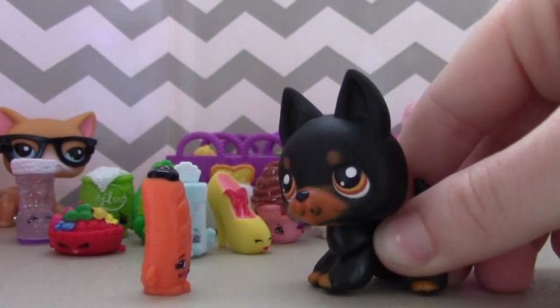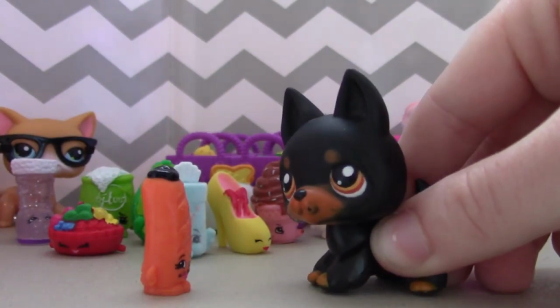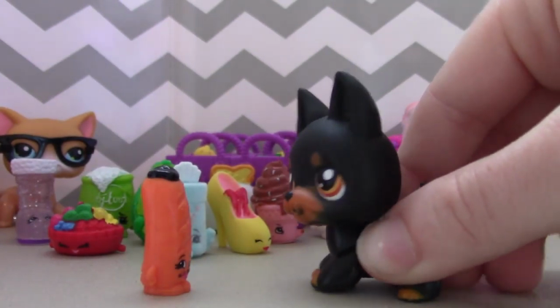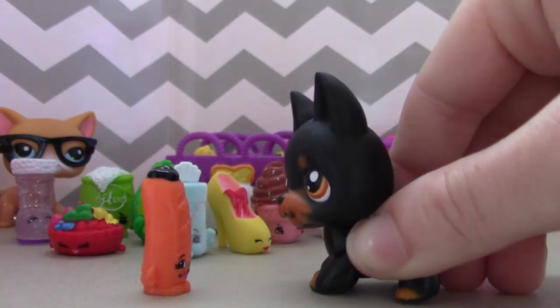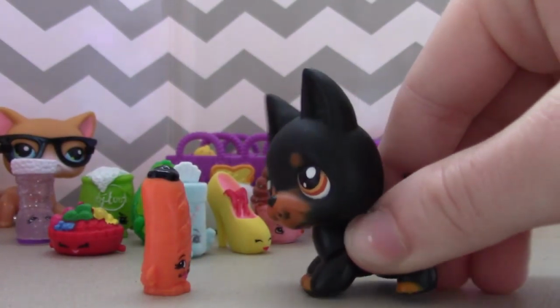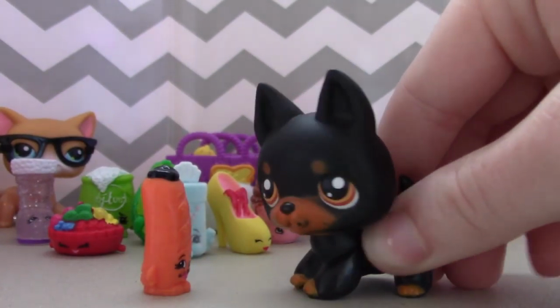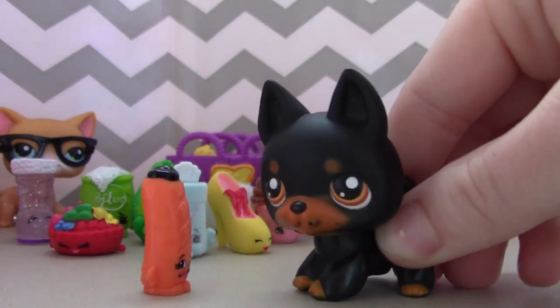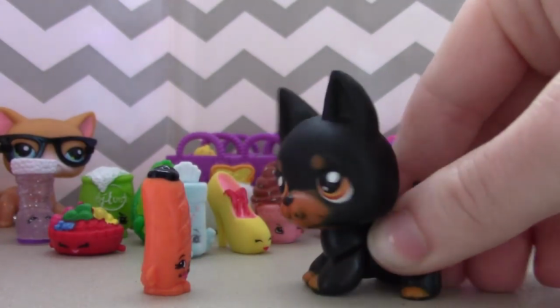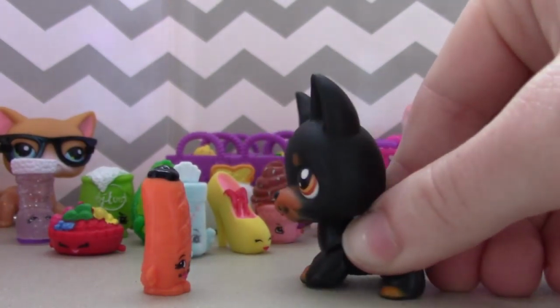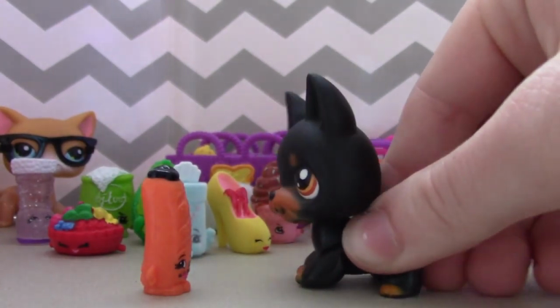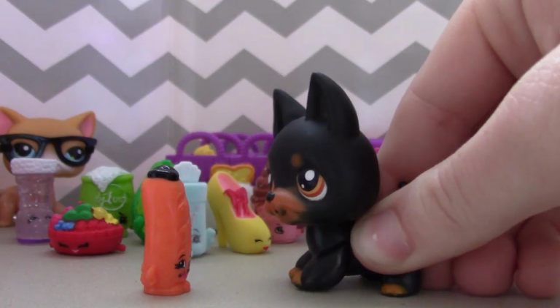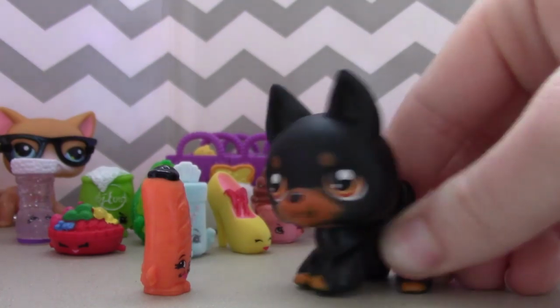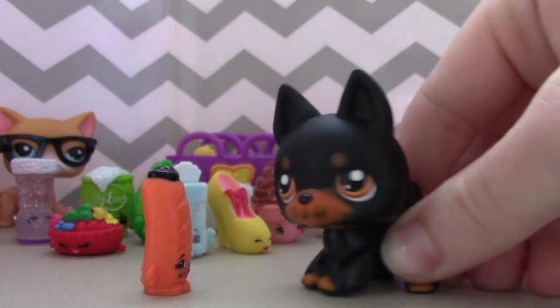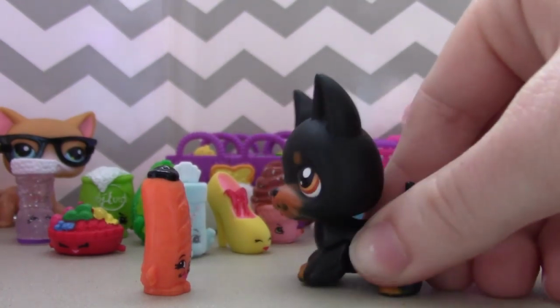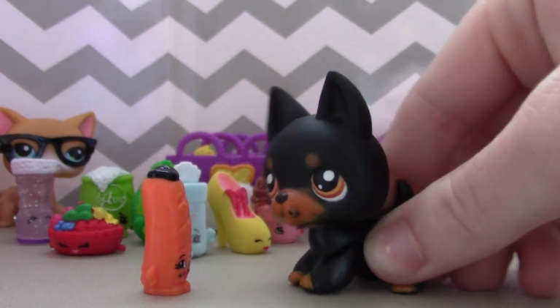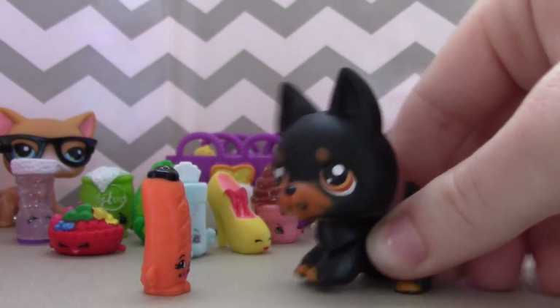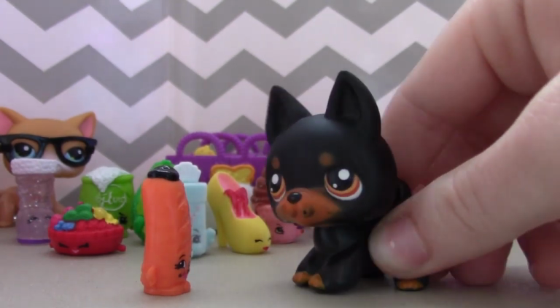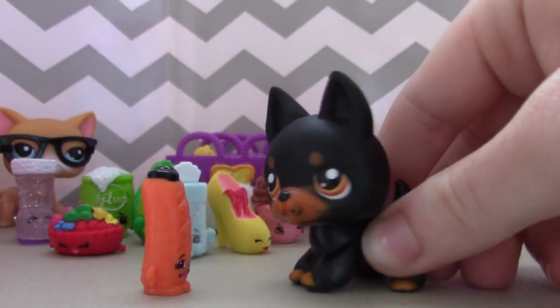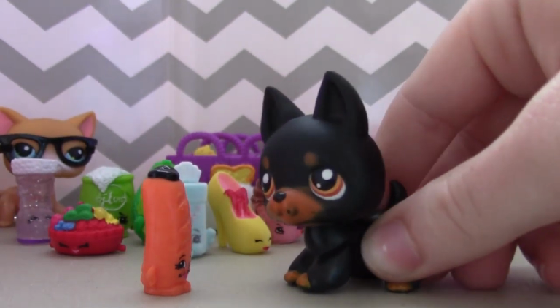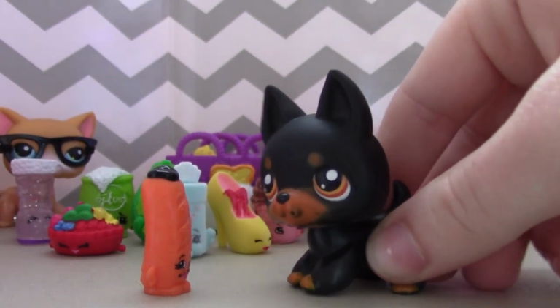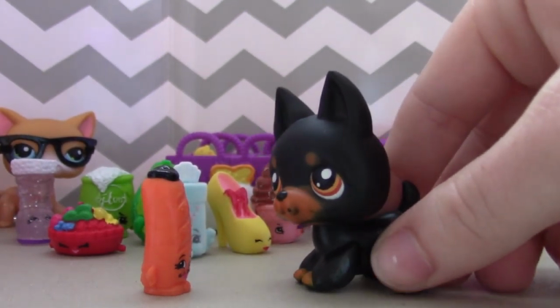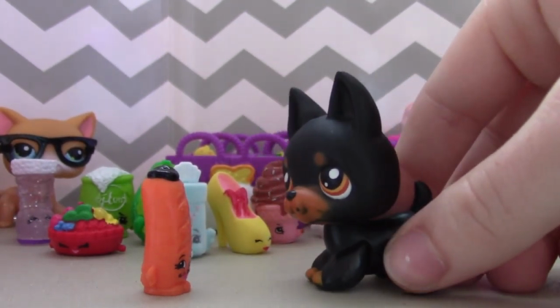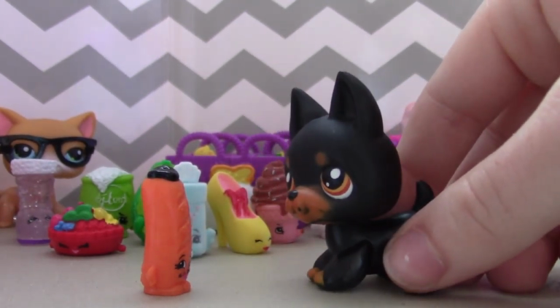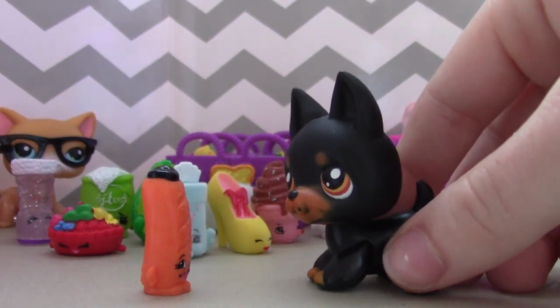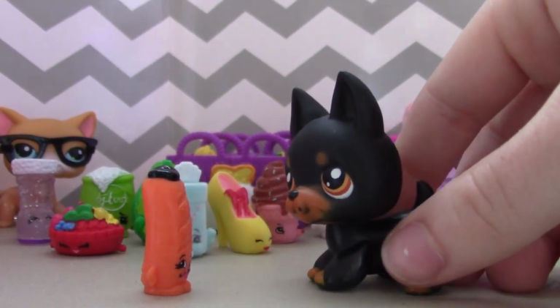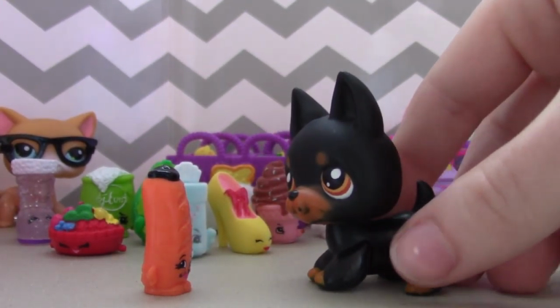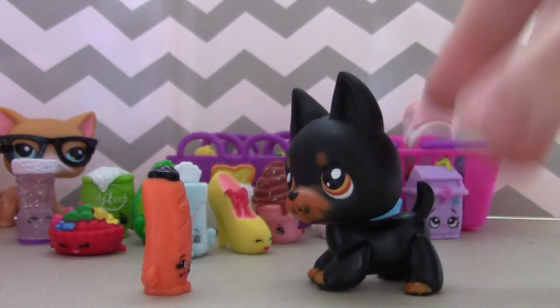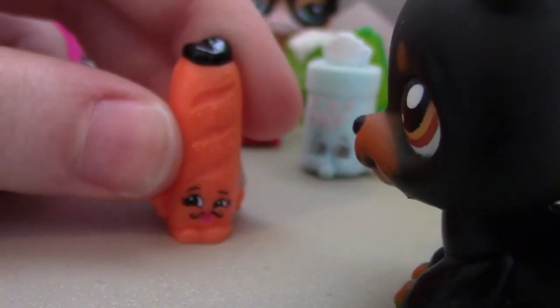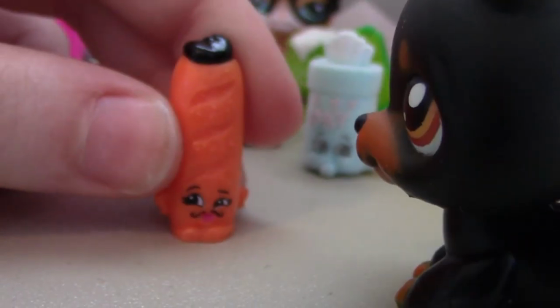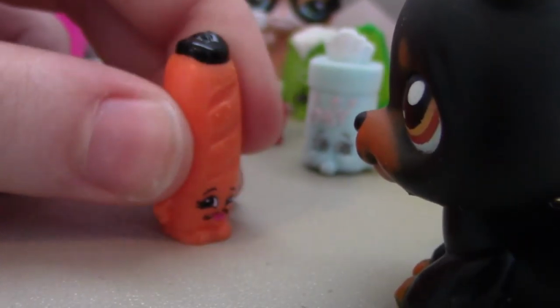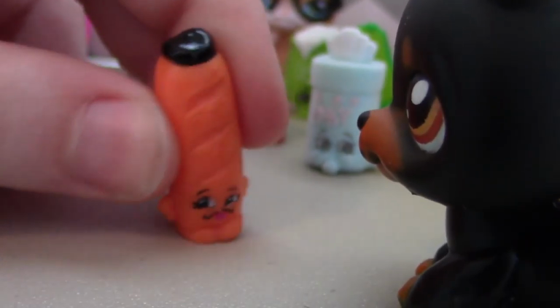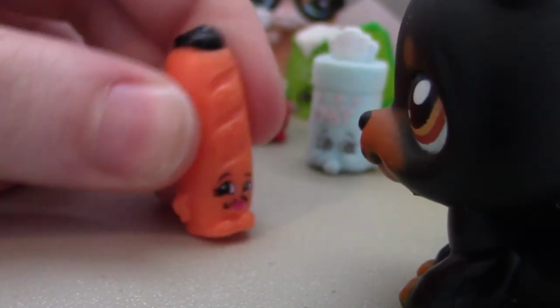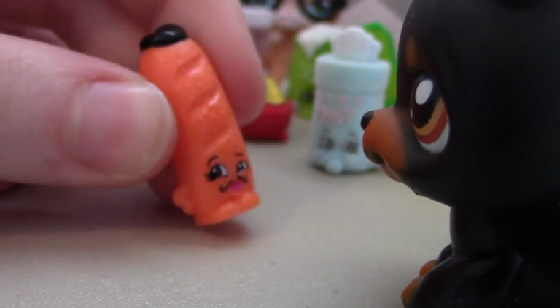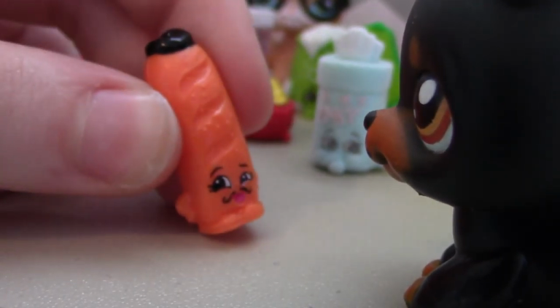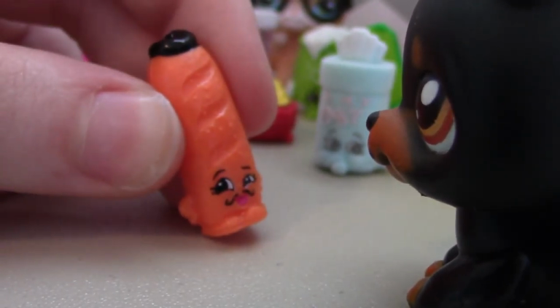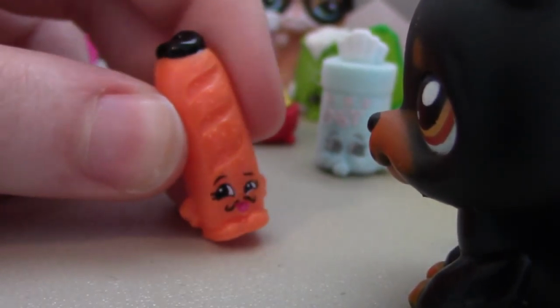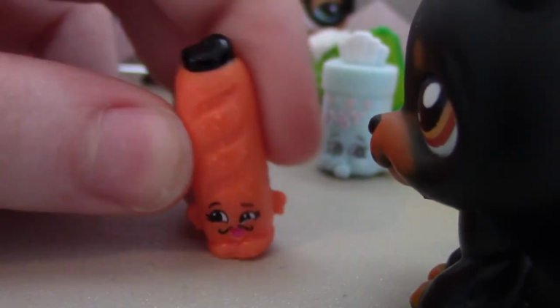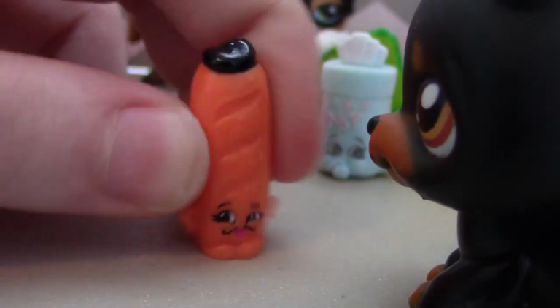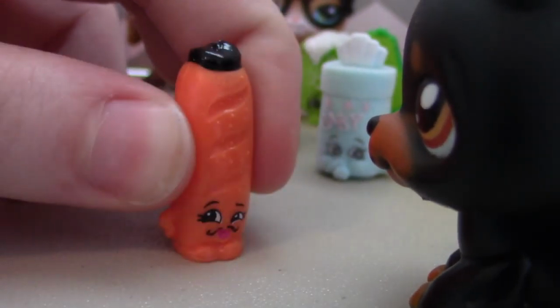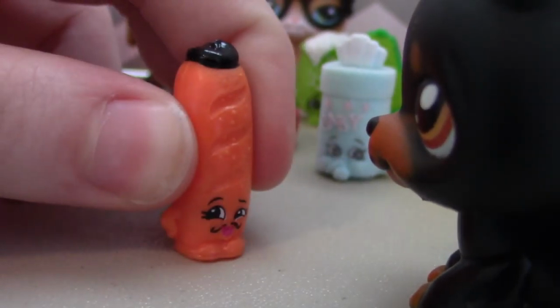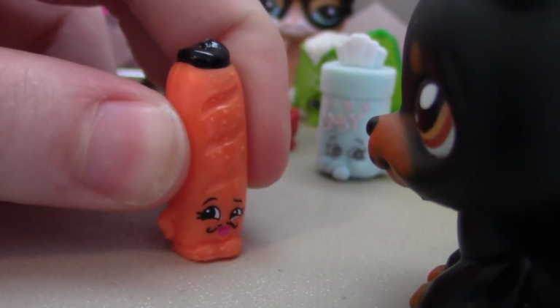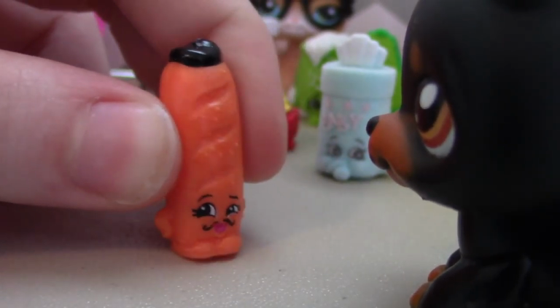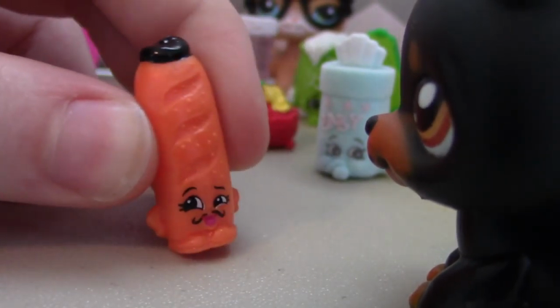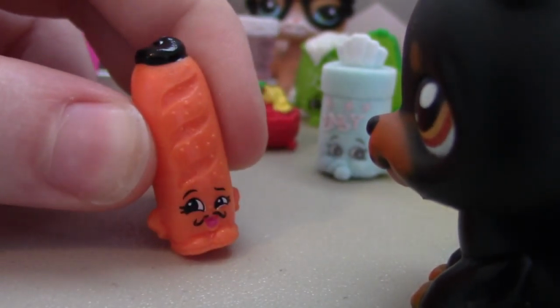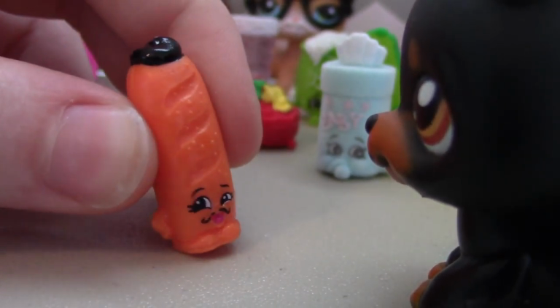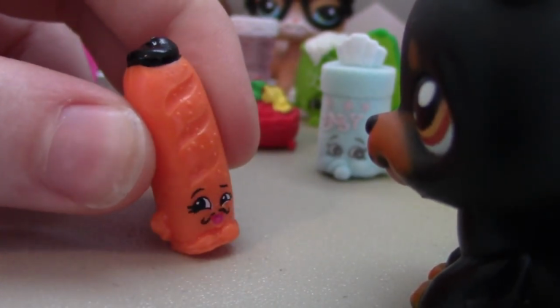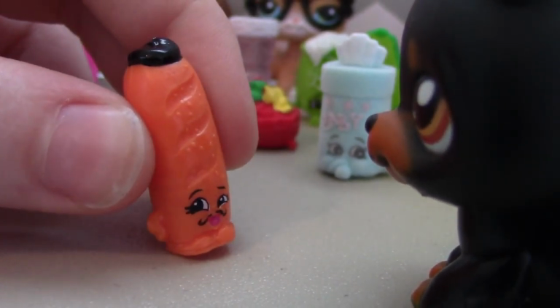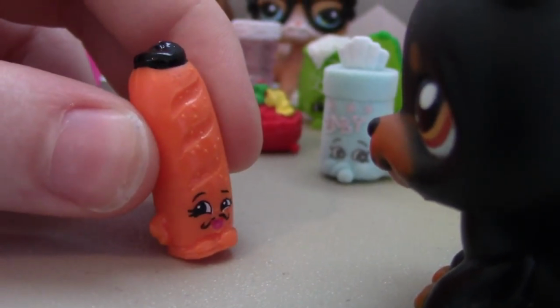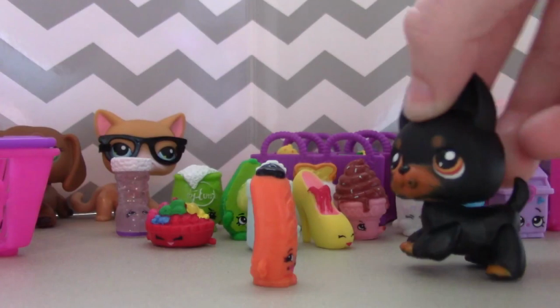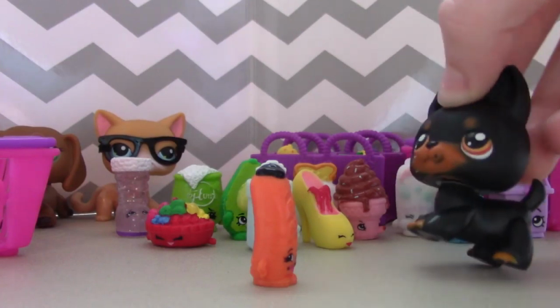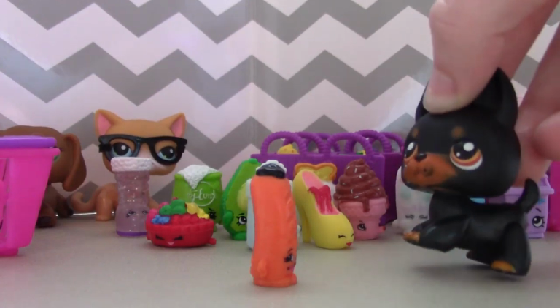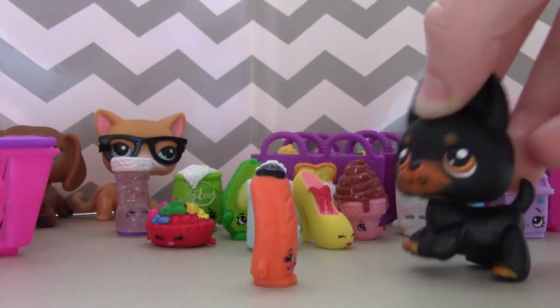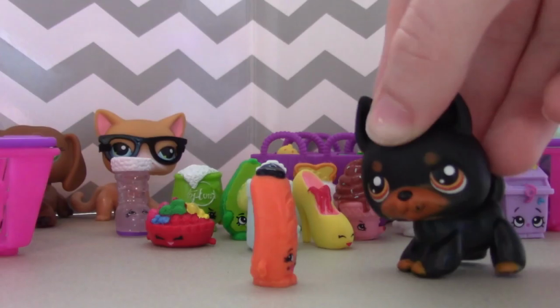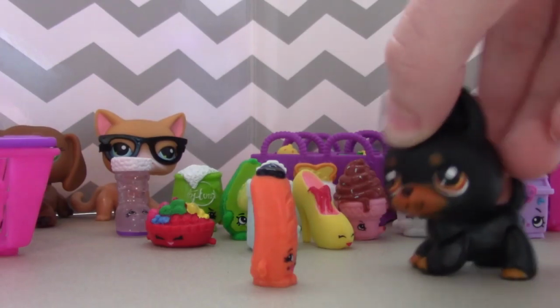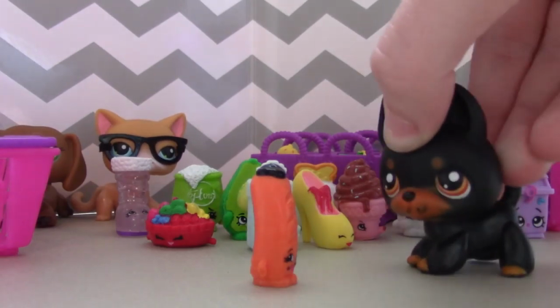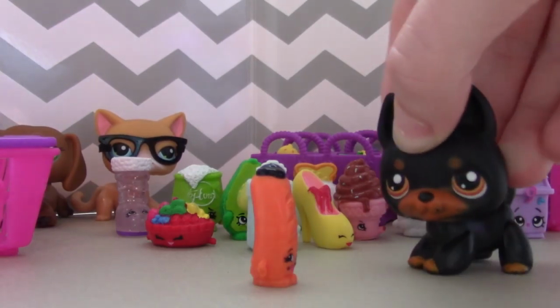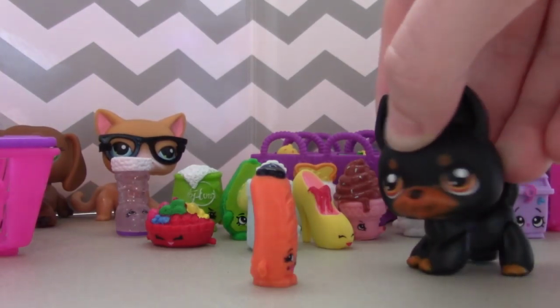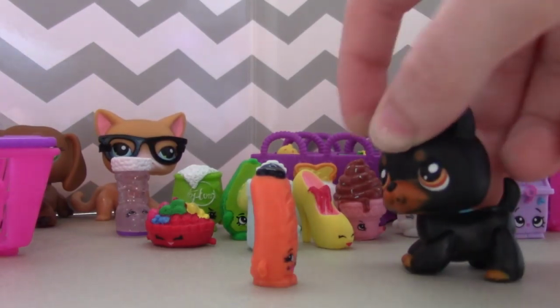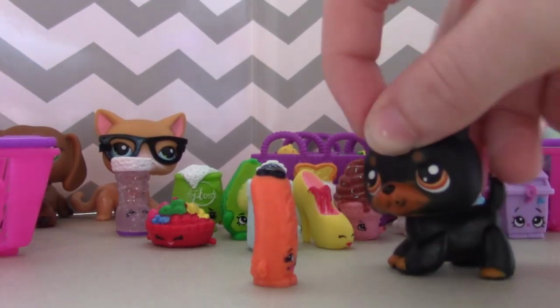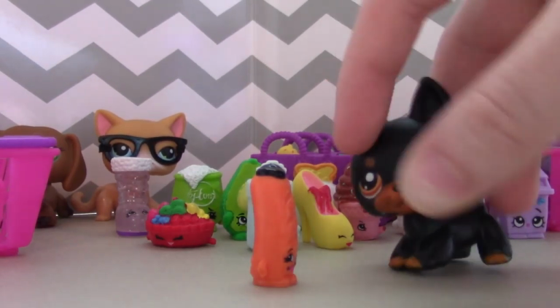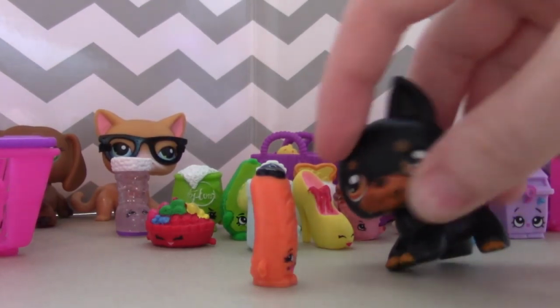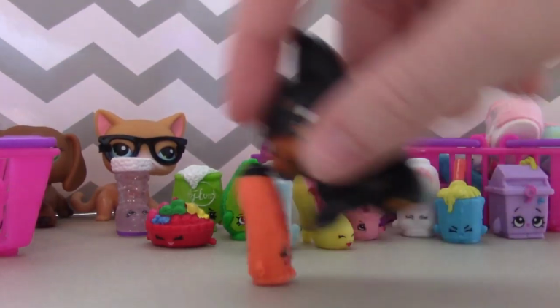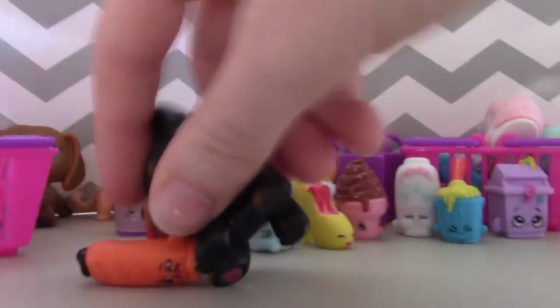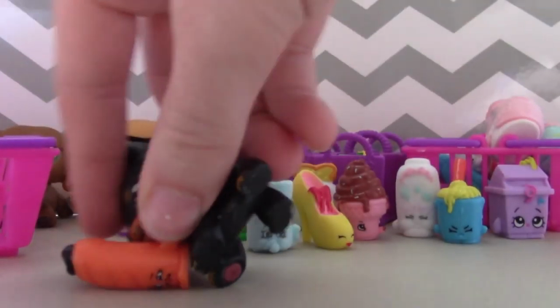Hey, are you a Shopkins? Oui, oui! Shopkins! Yeah!